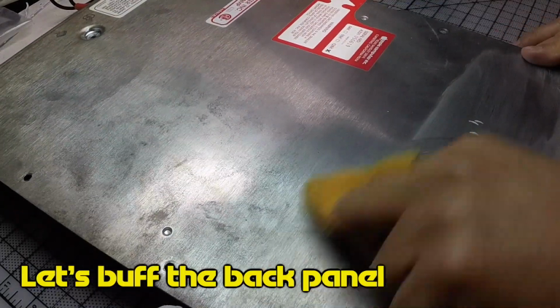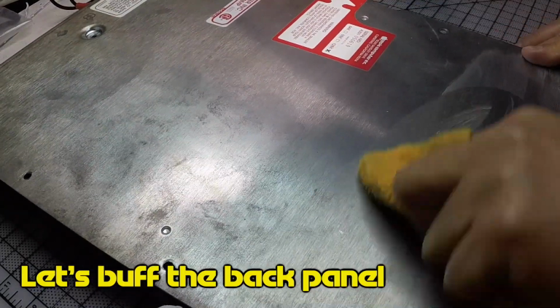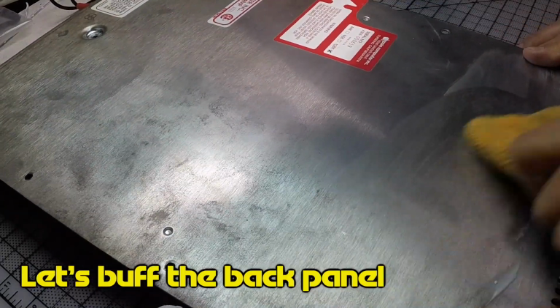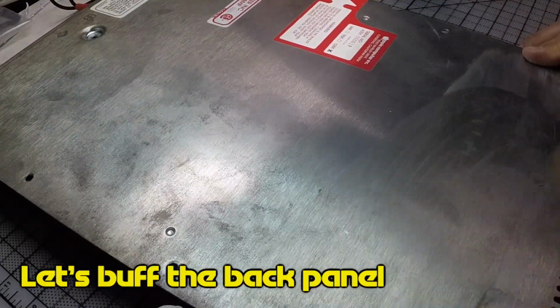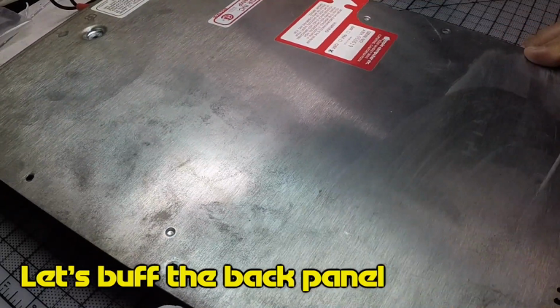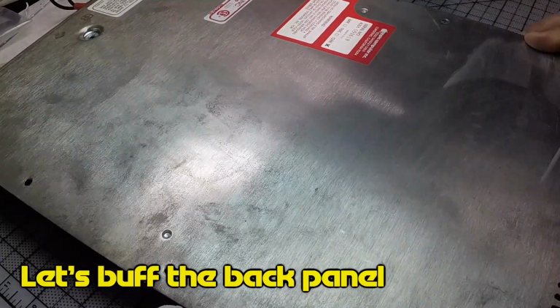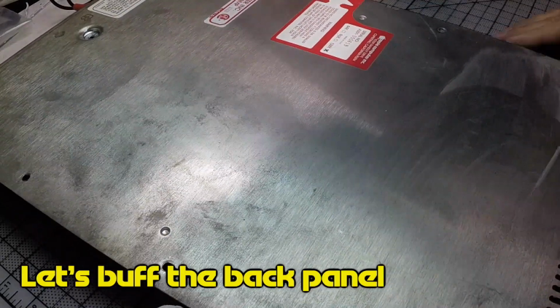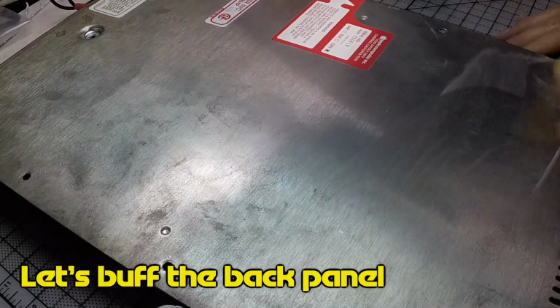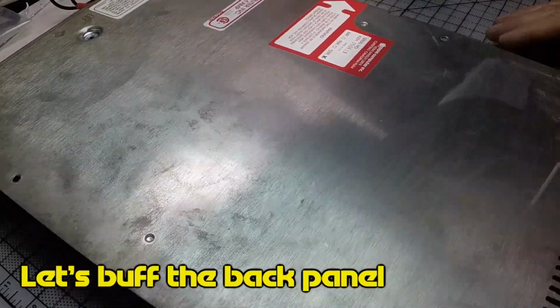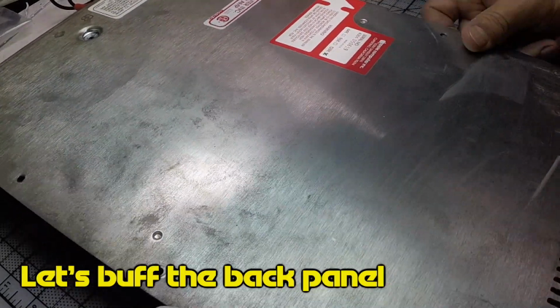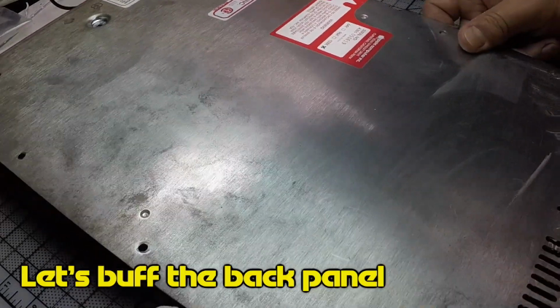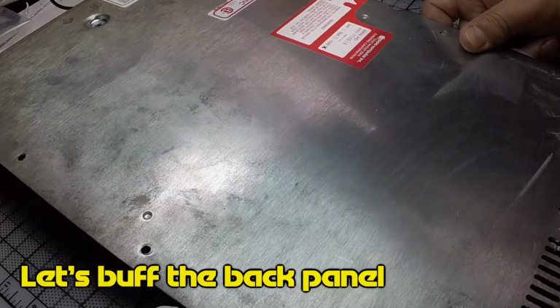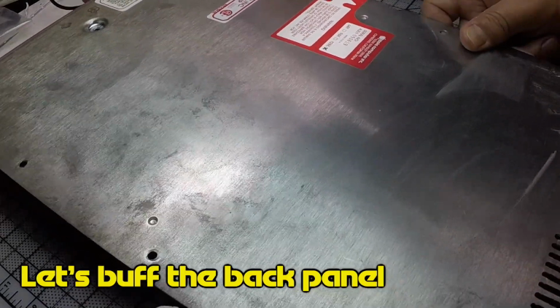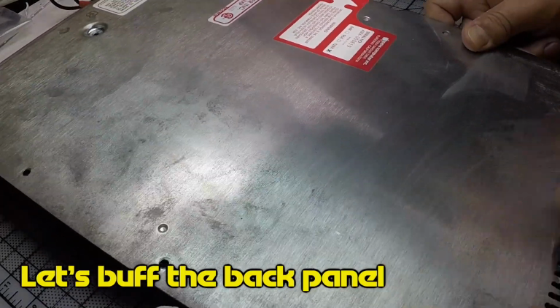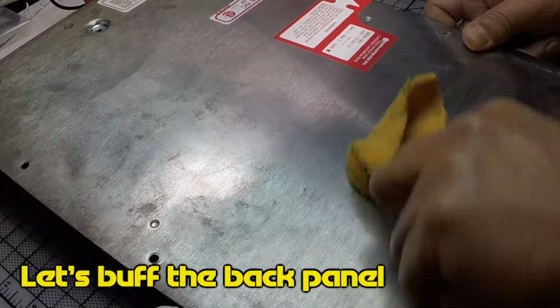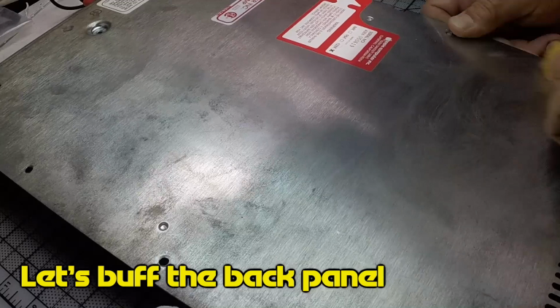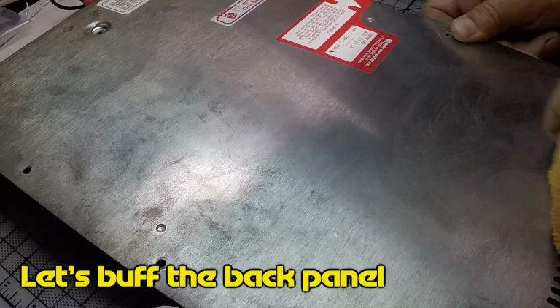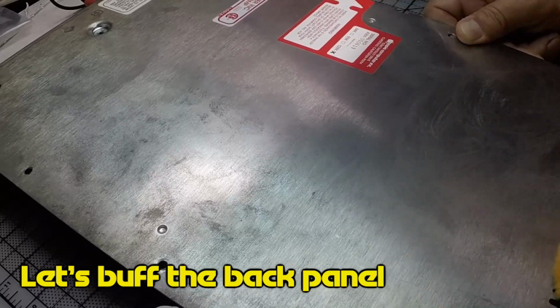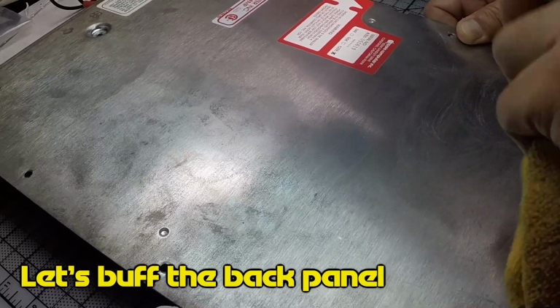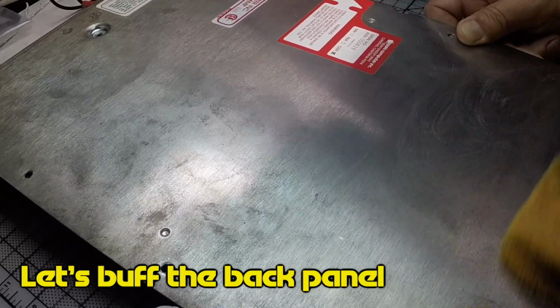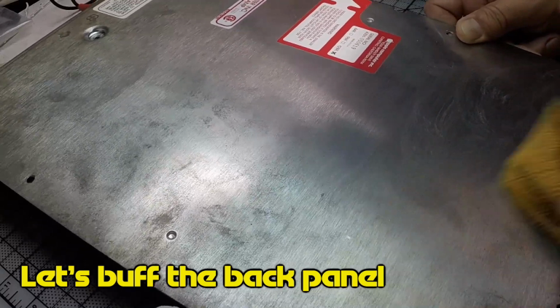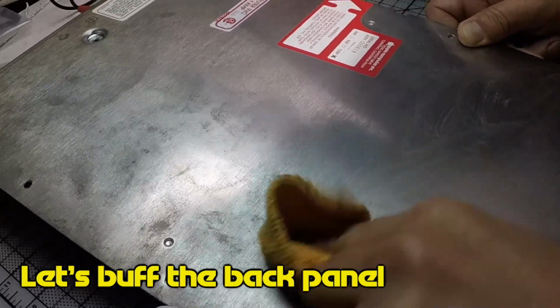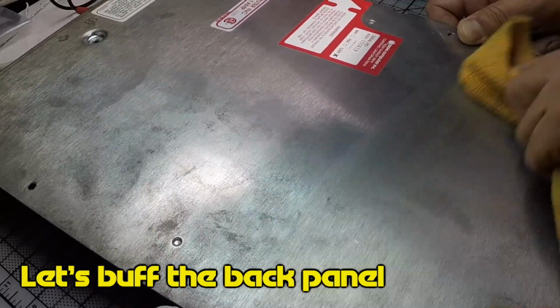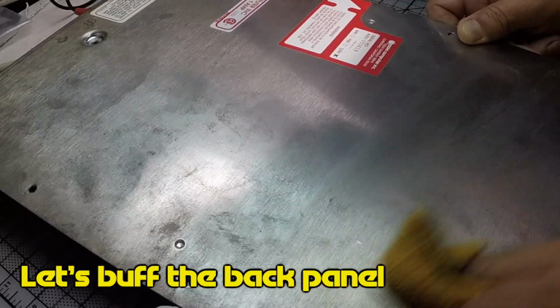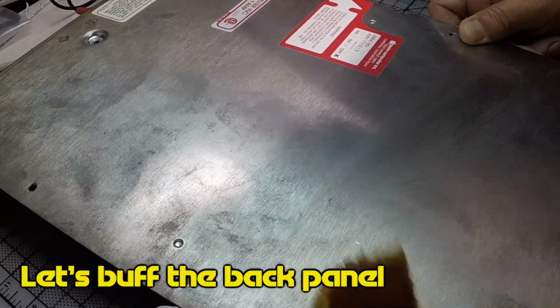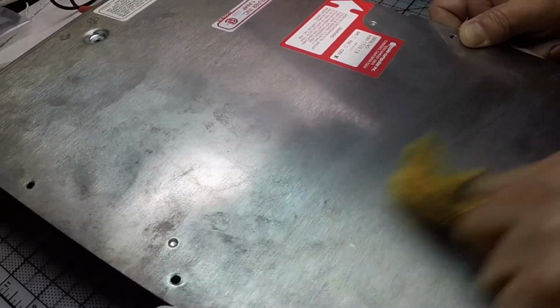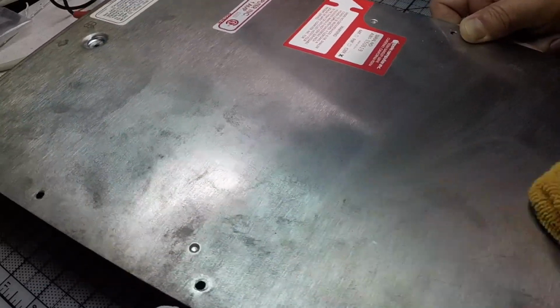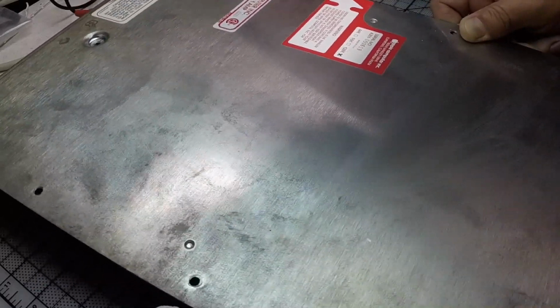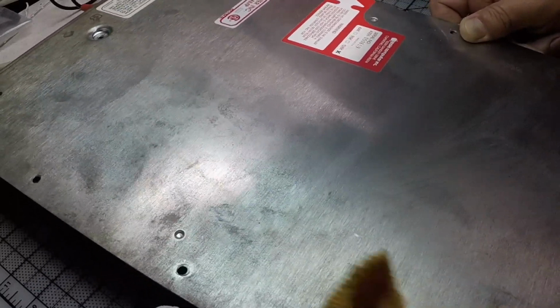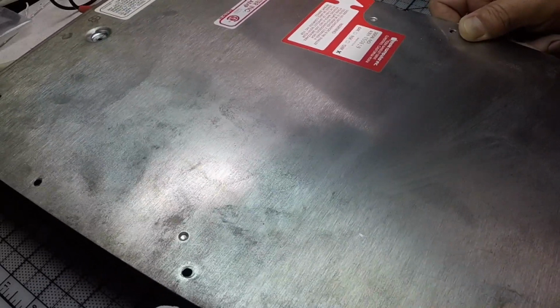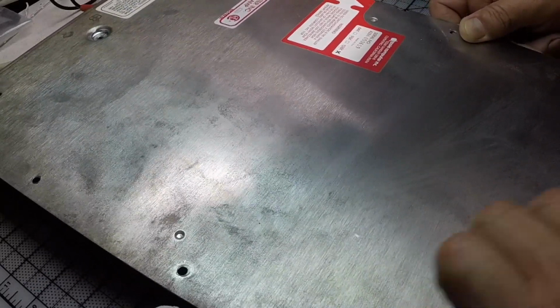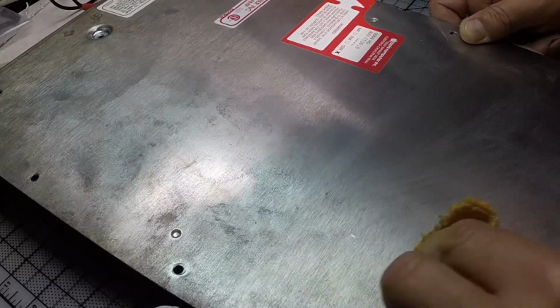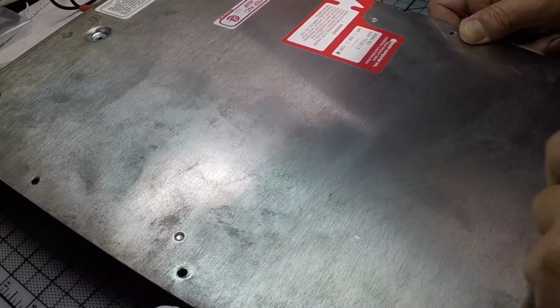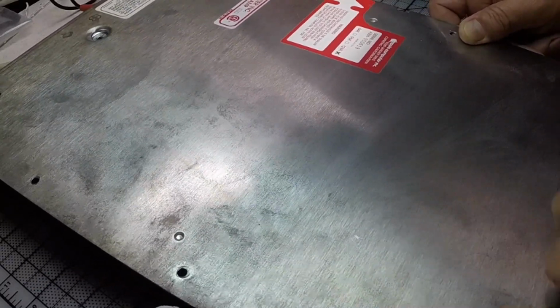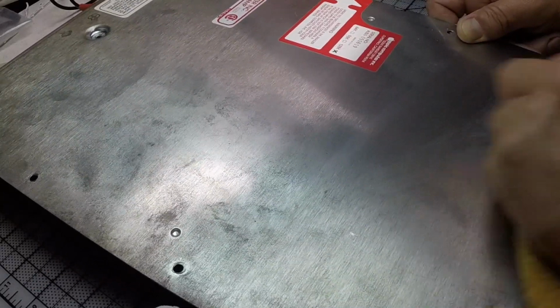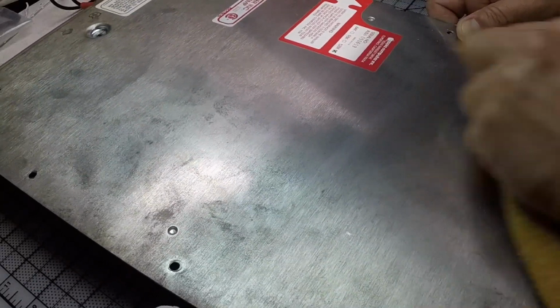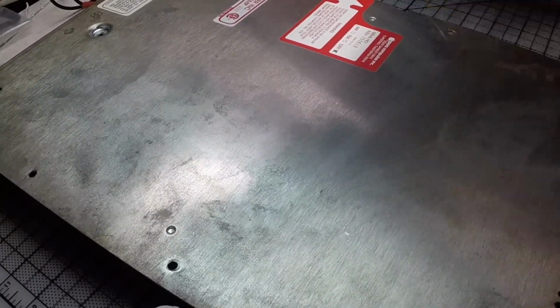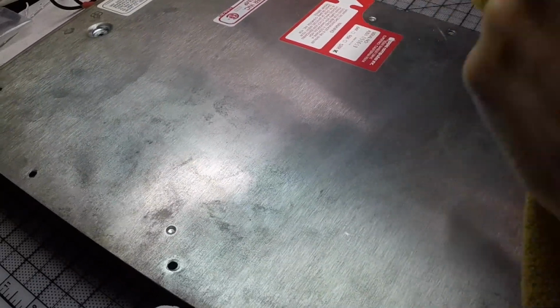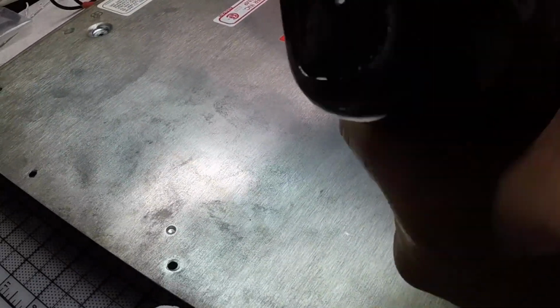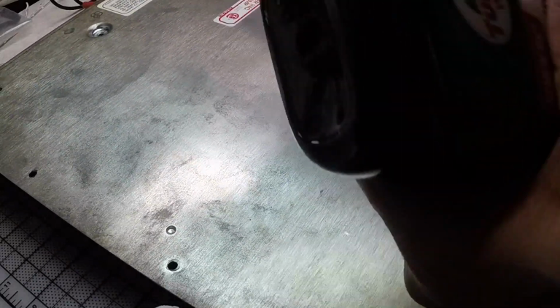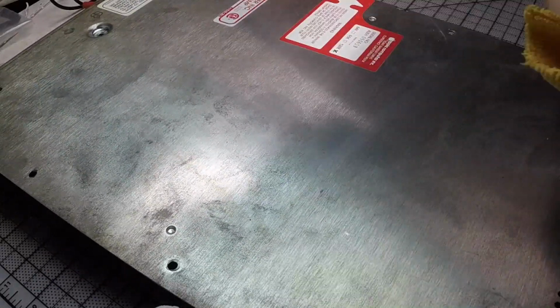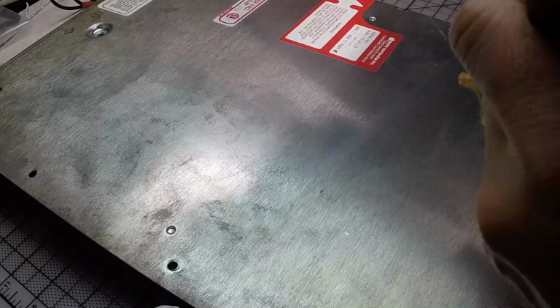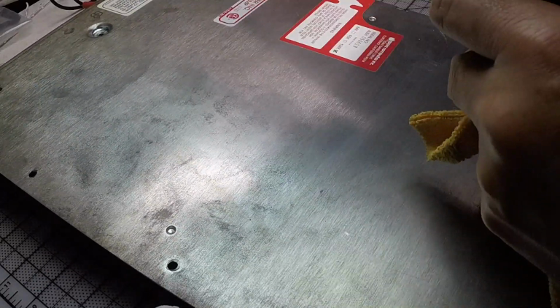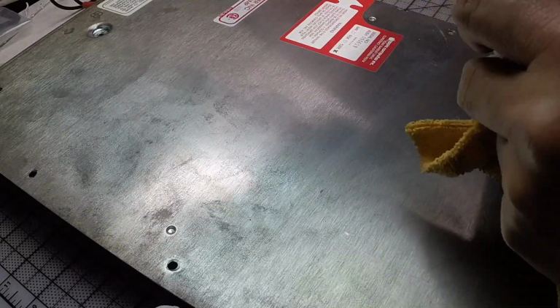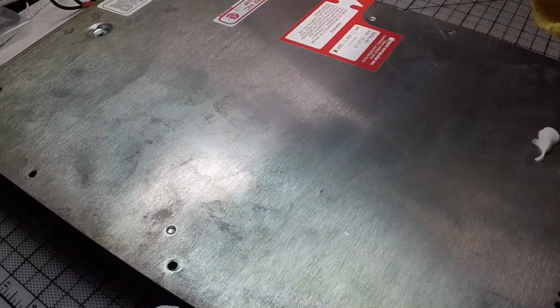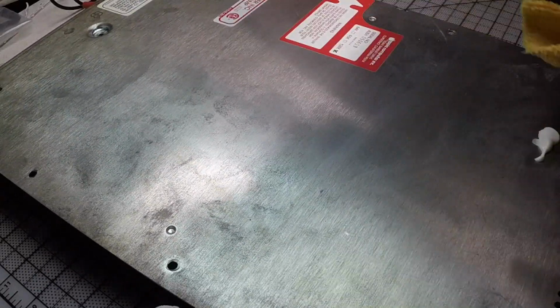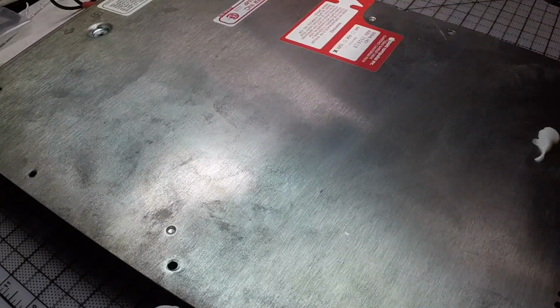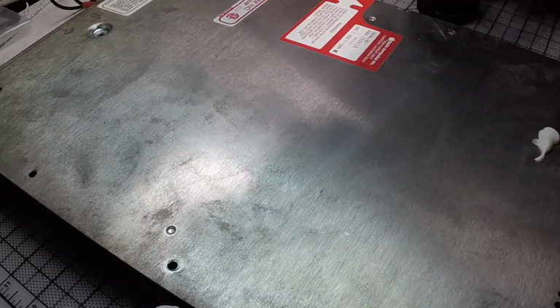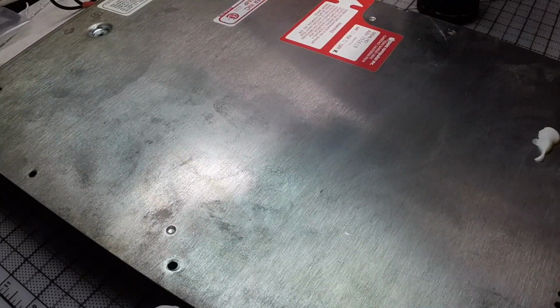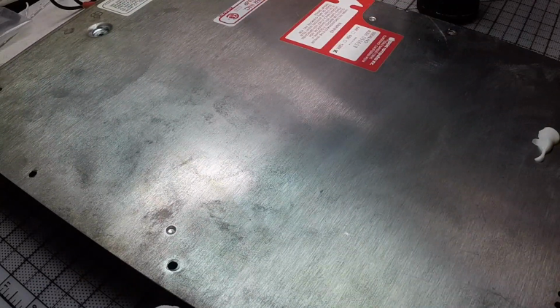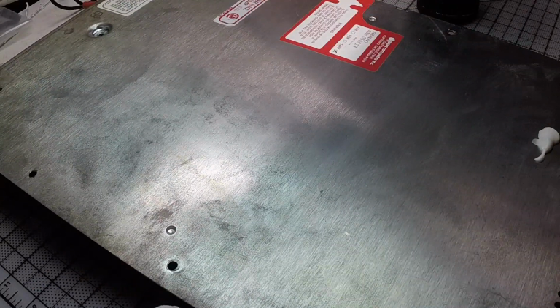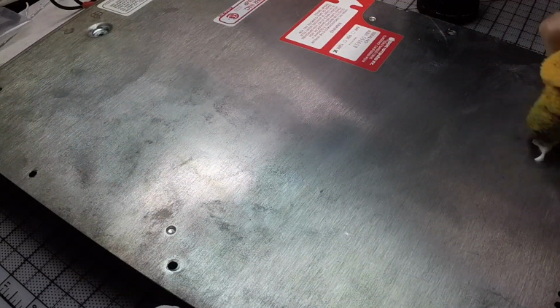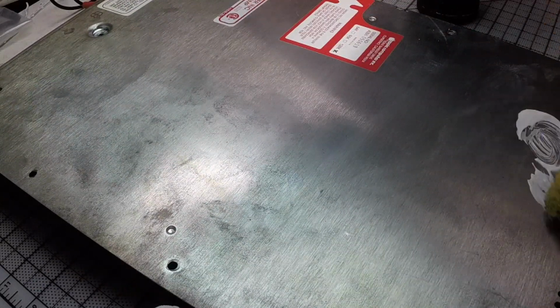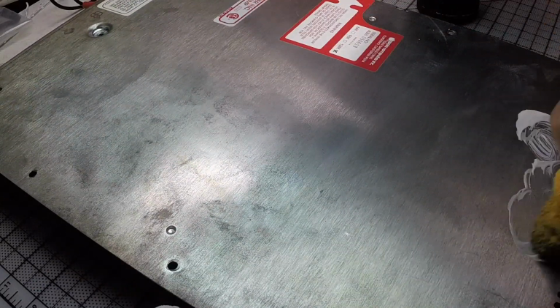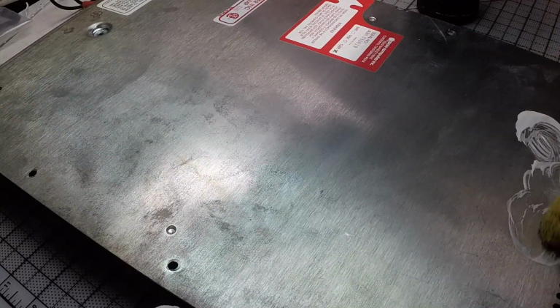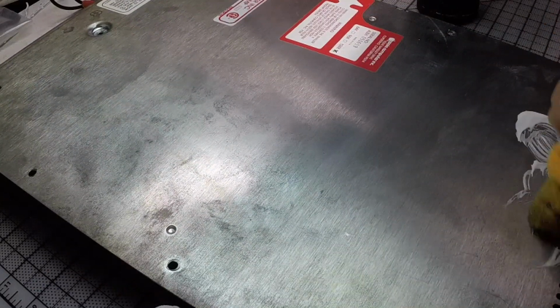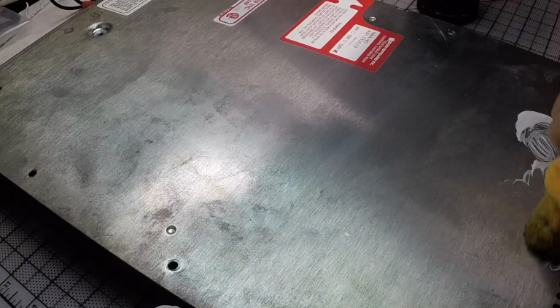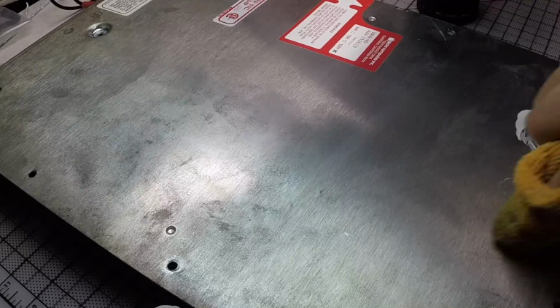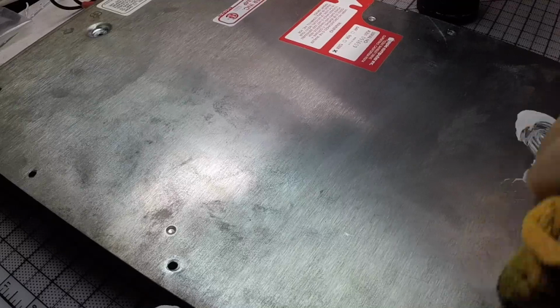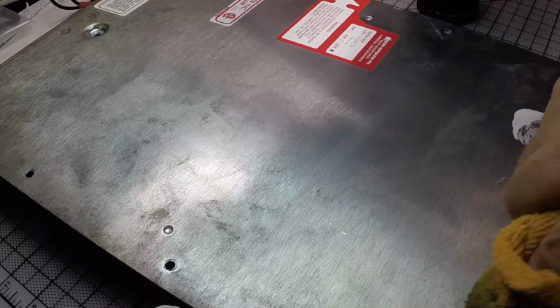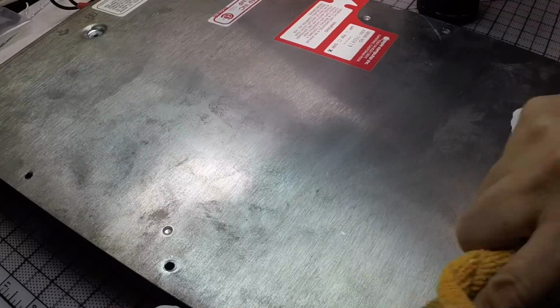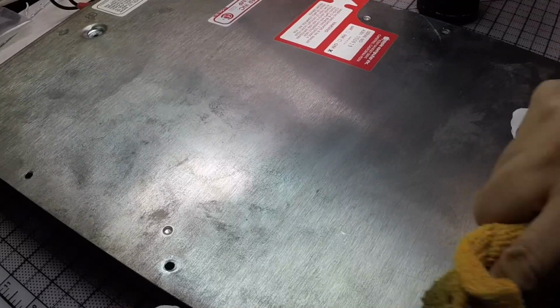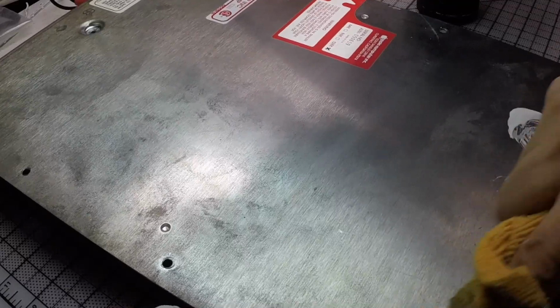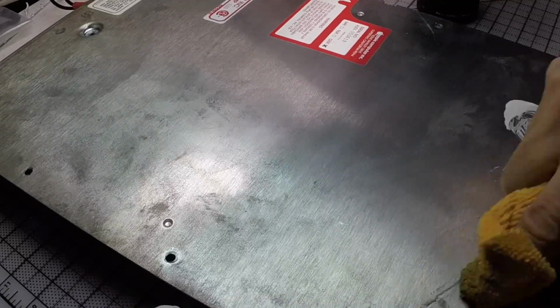Just like my car, I like my computers to be shiny and beautiful, so I'm buffing the back panel to be beautiful and shiny.